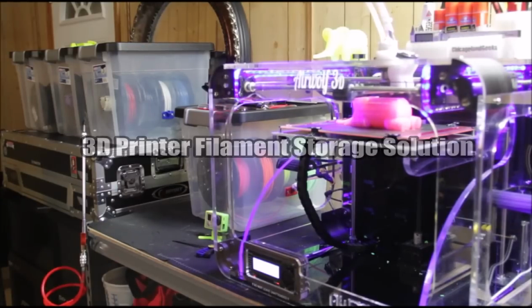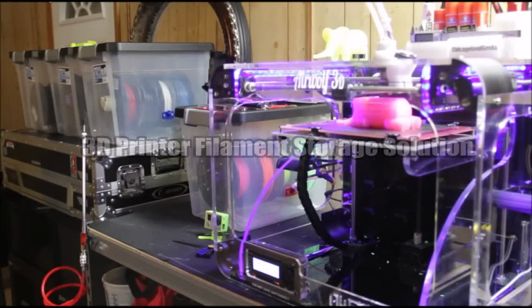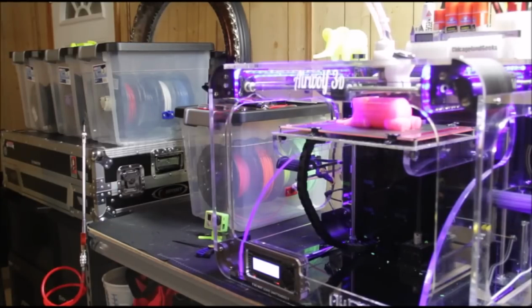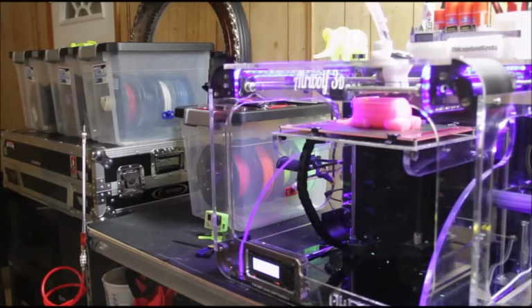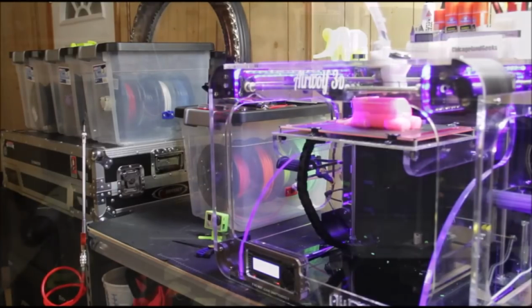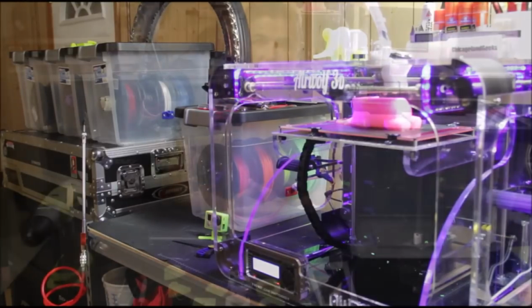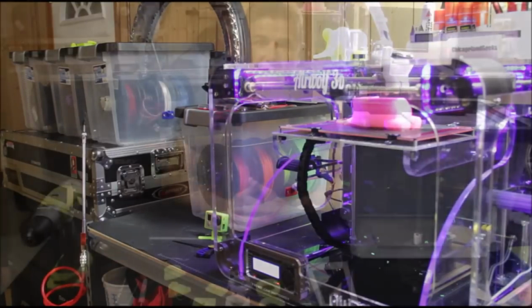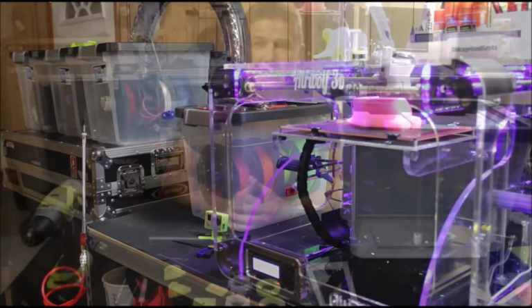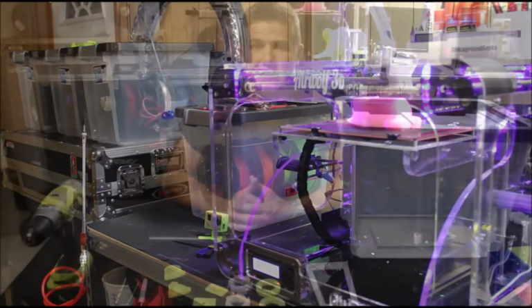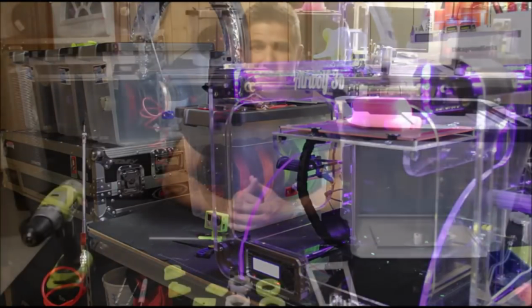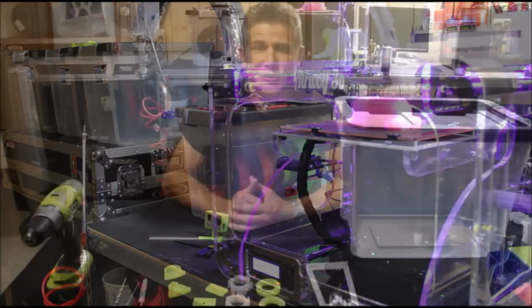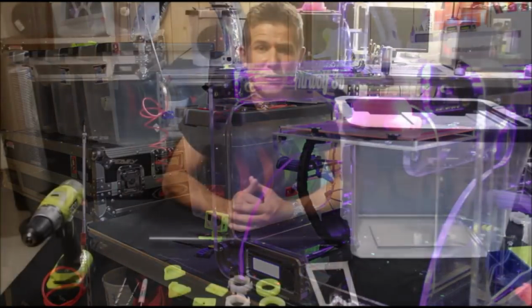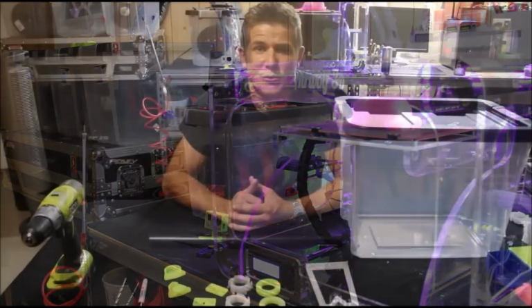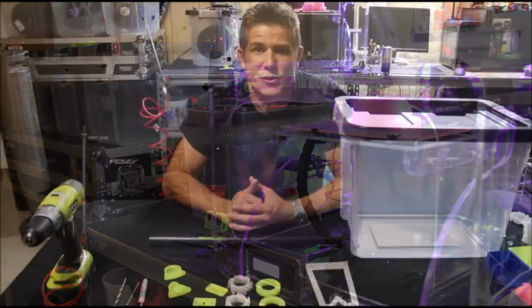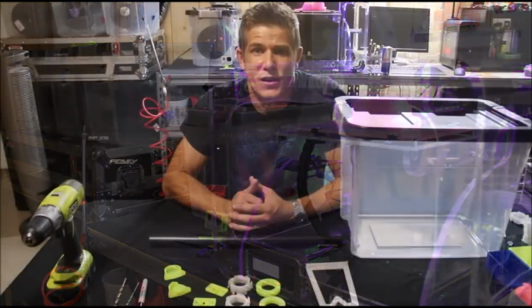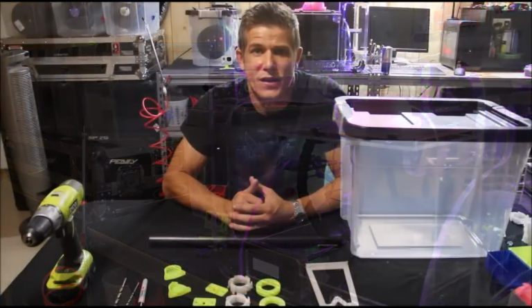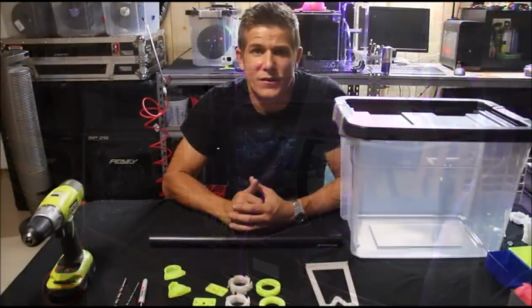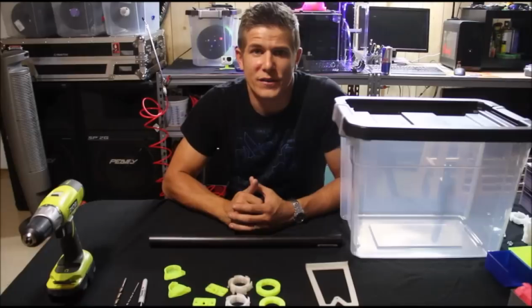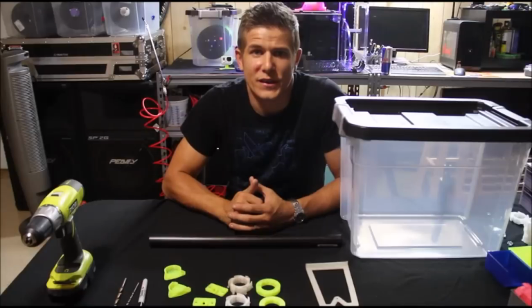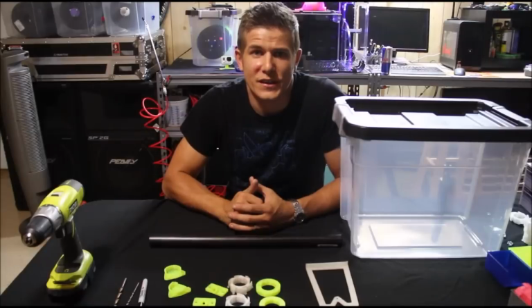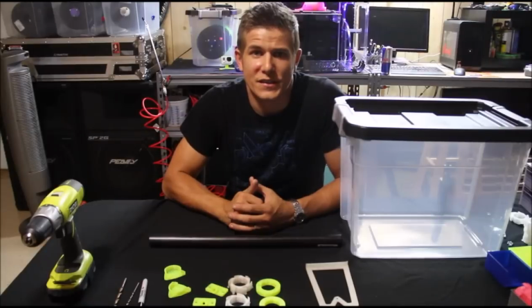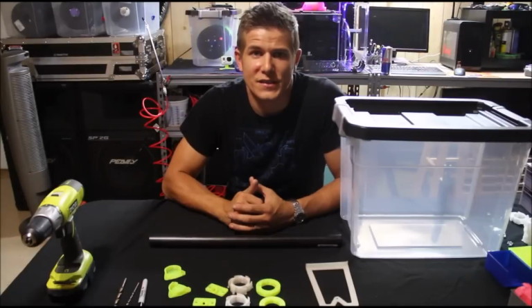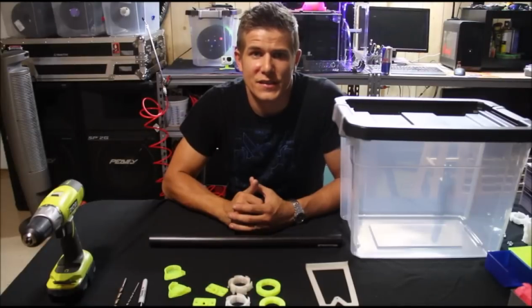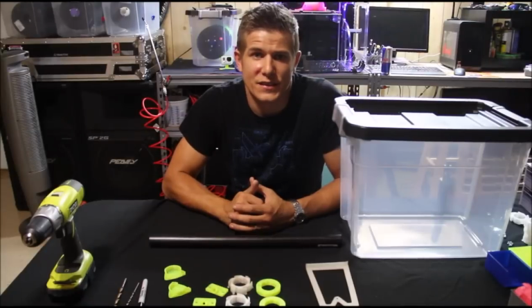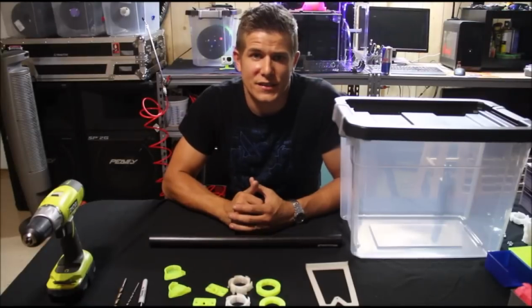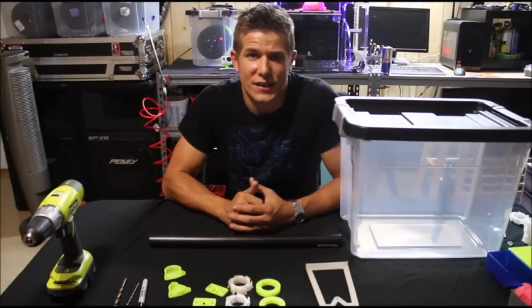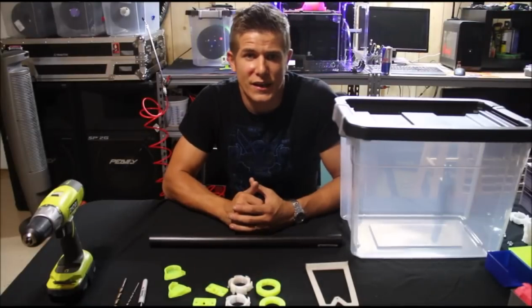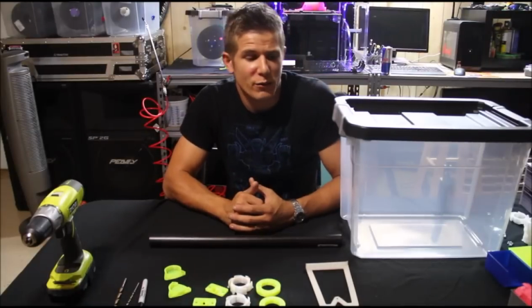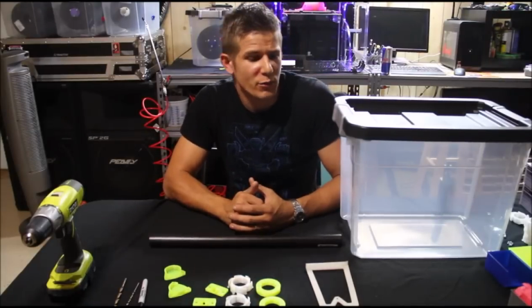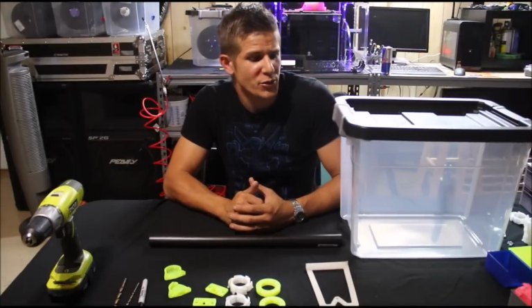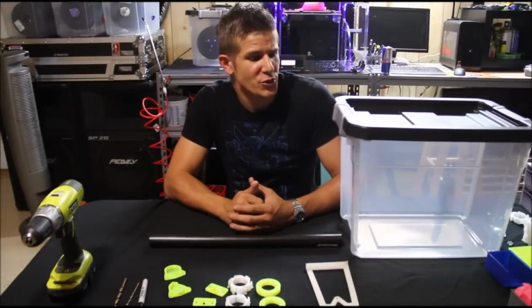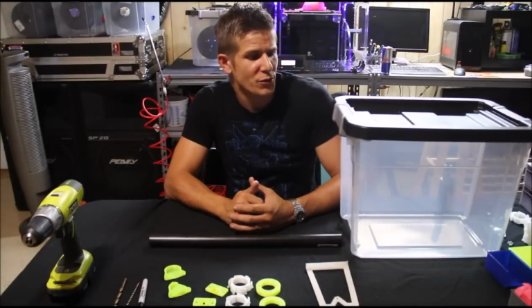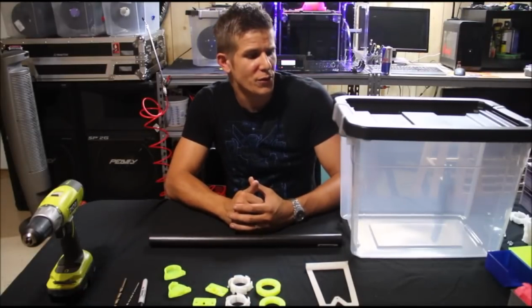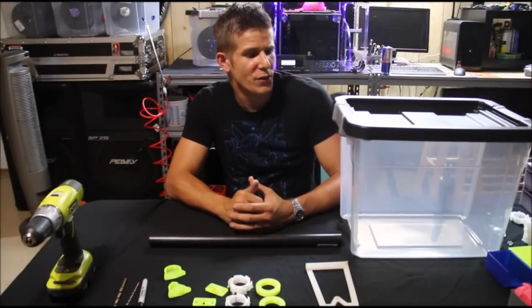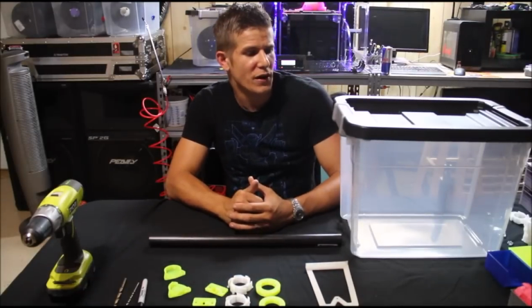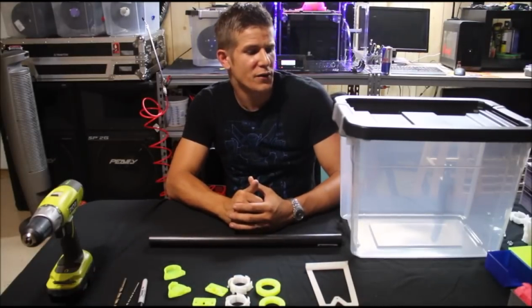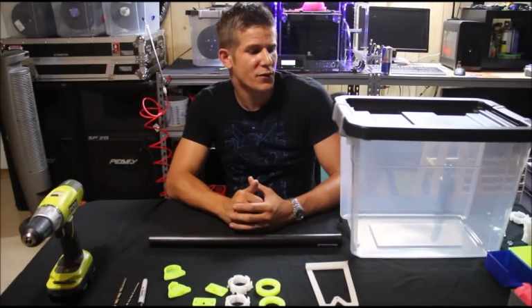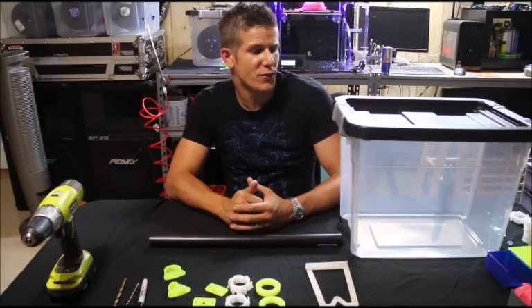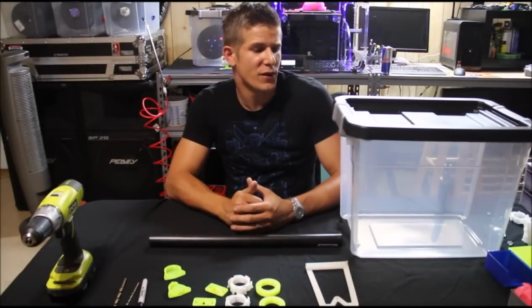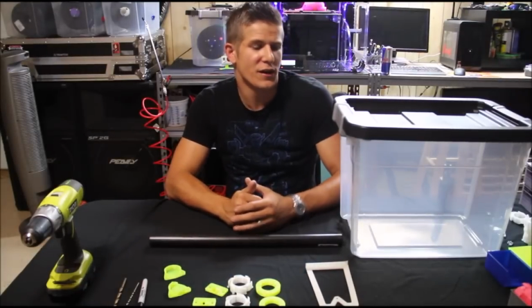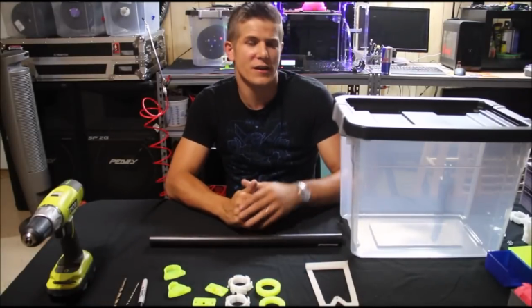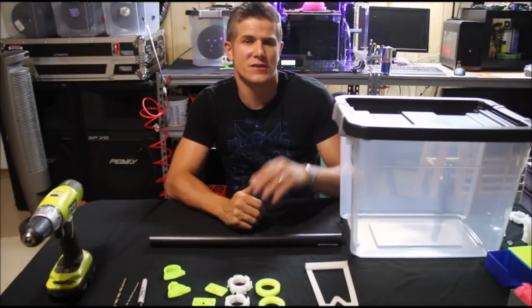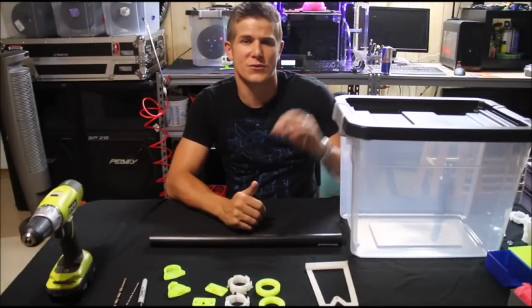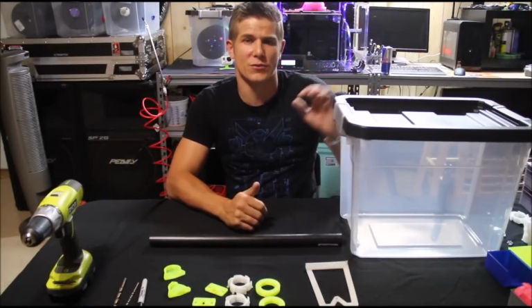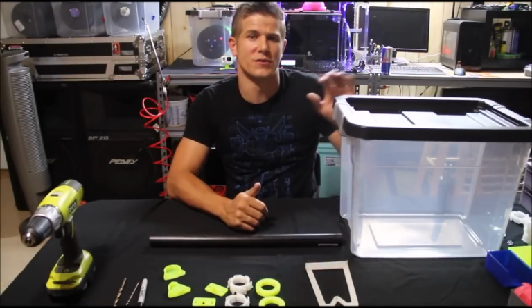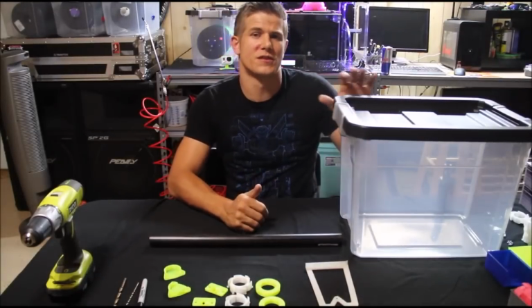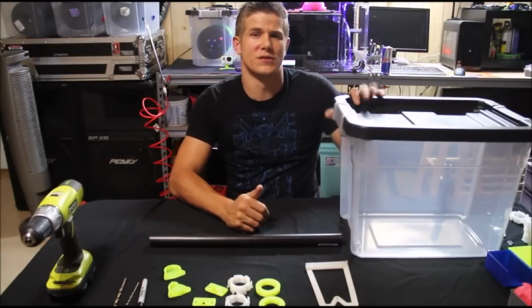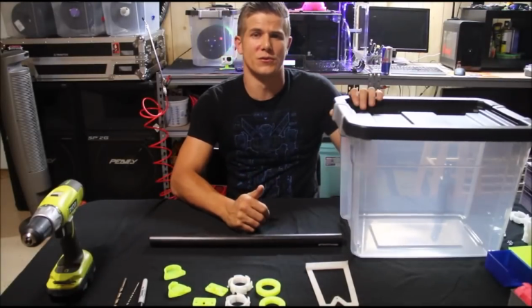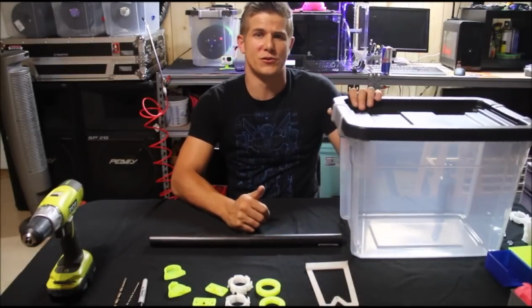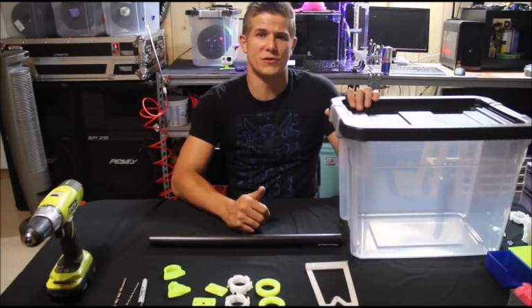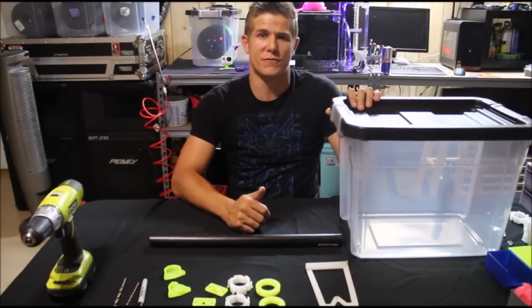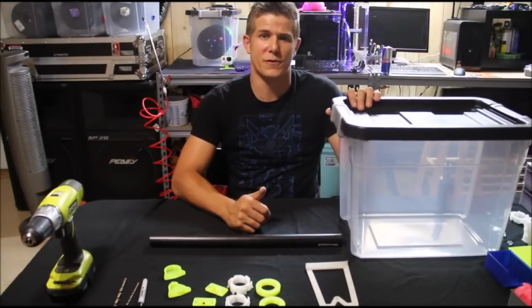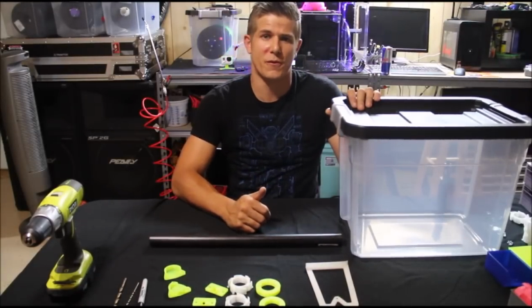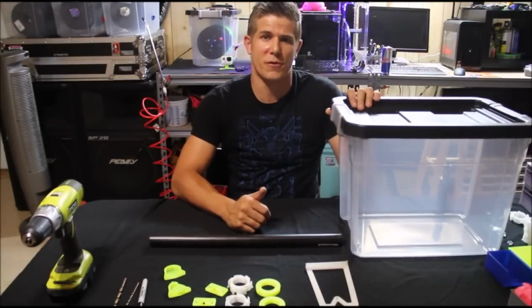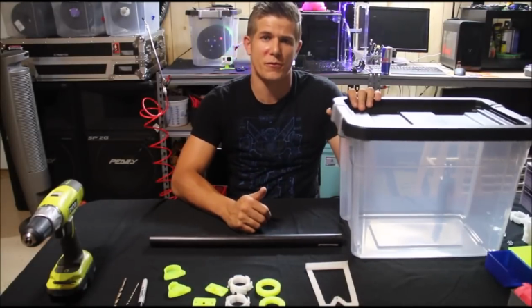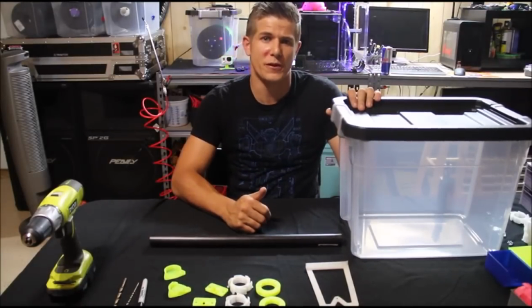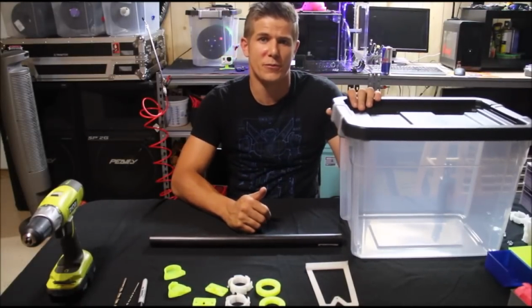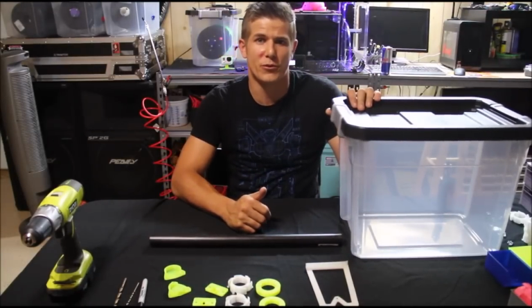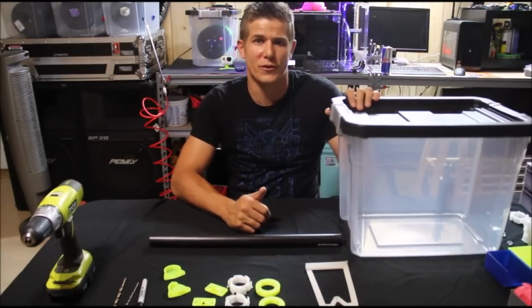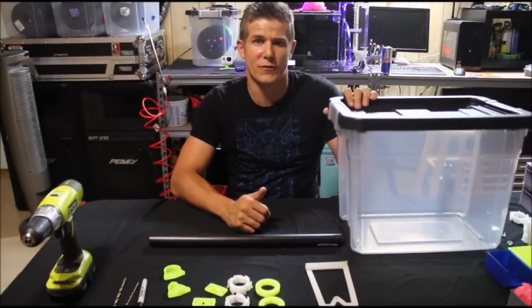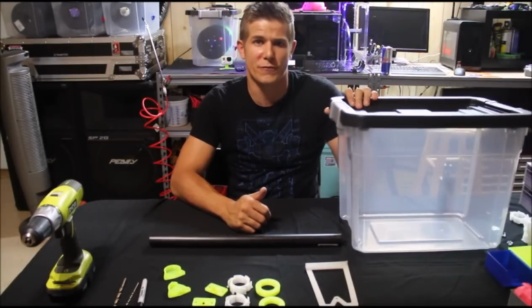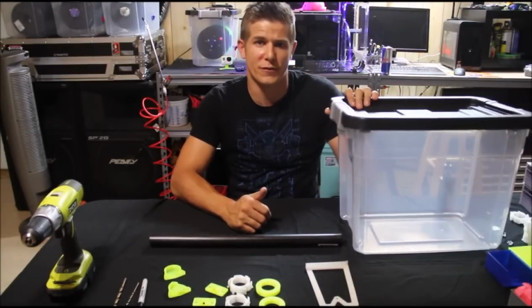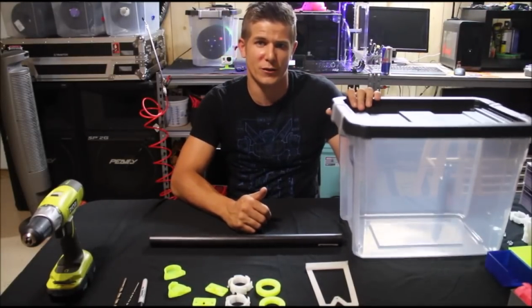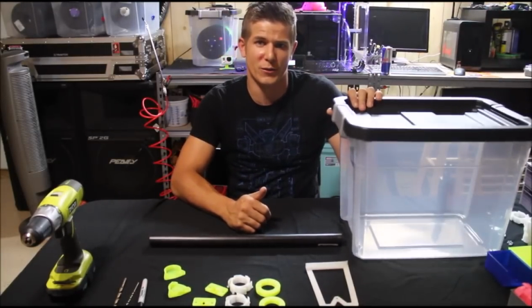Hey guys, this is Jim from Chicagoland Geeks, and today I'm going to be showing you how to create a storage solution for your 3D printer filament.